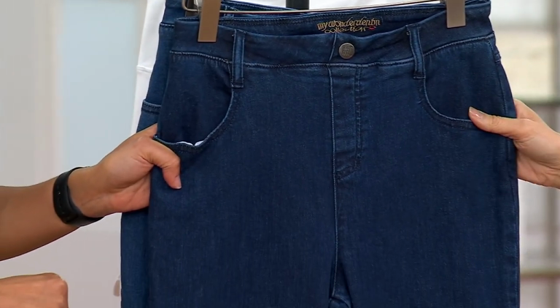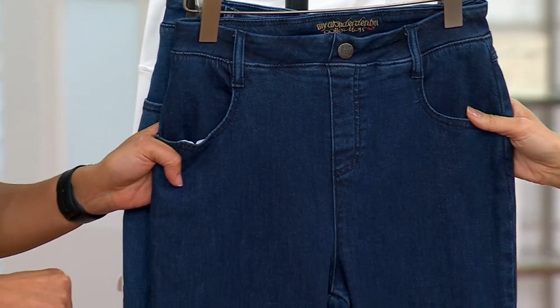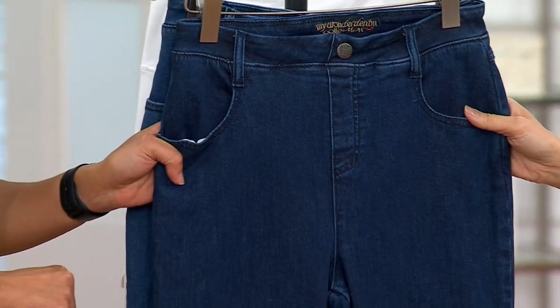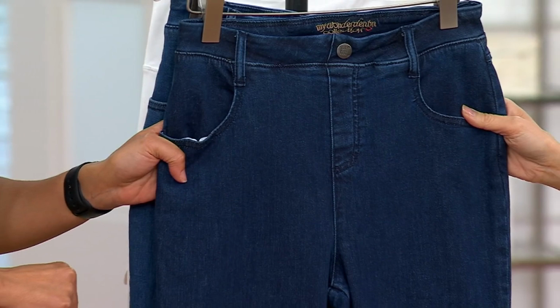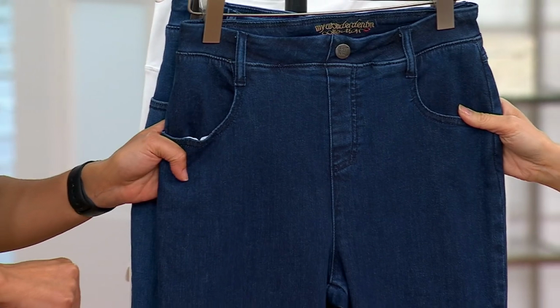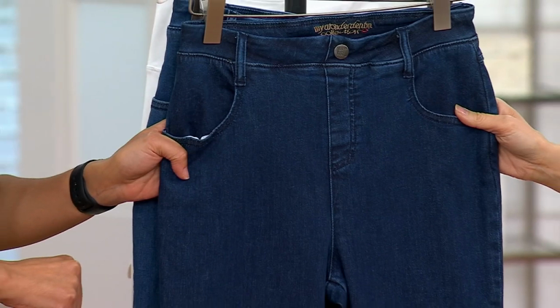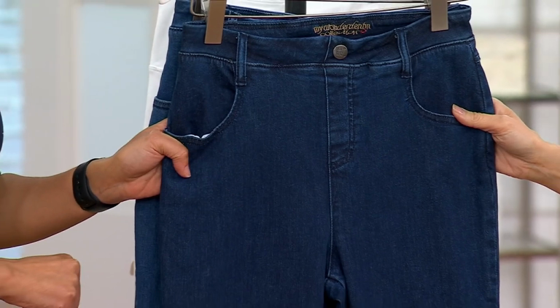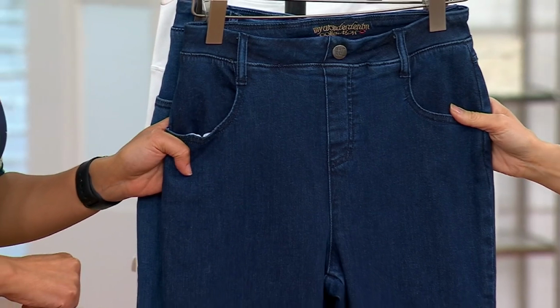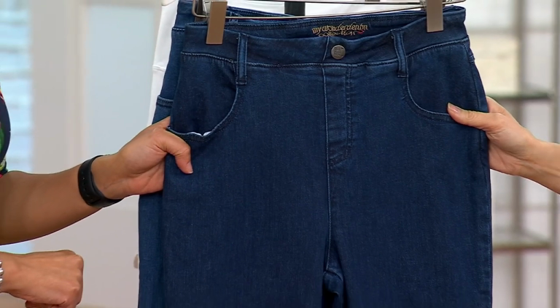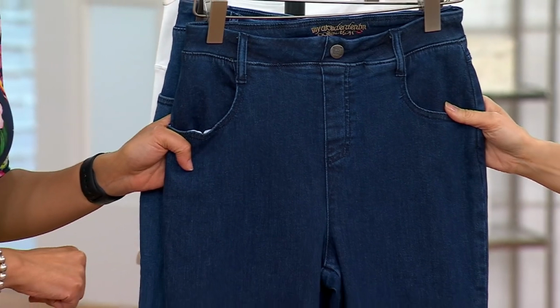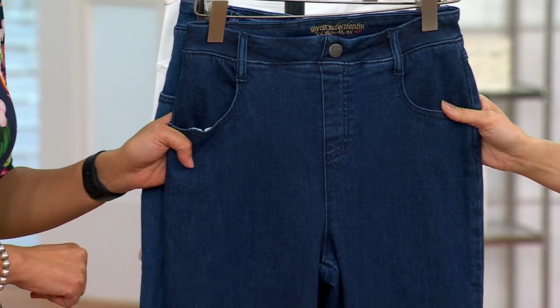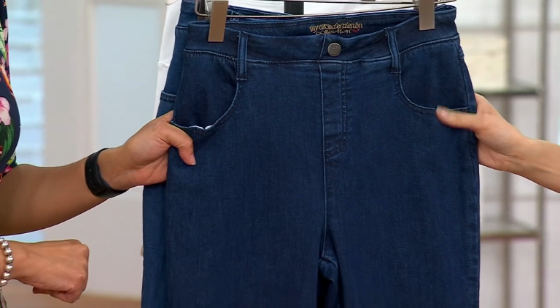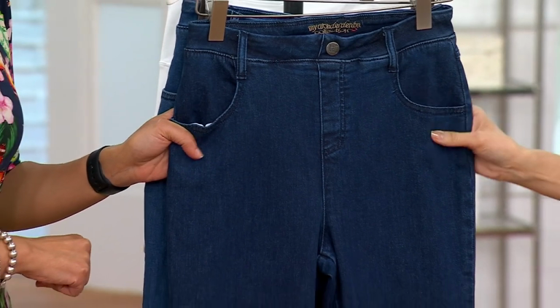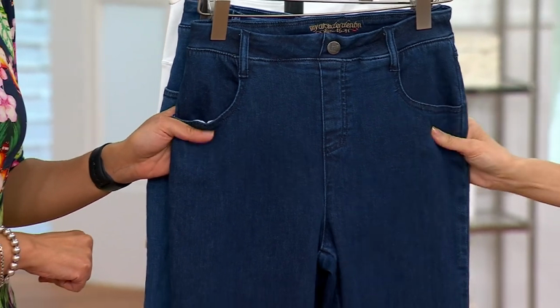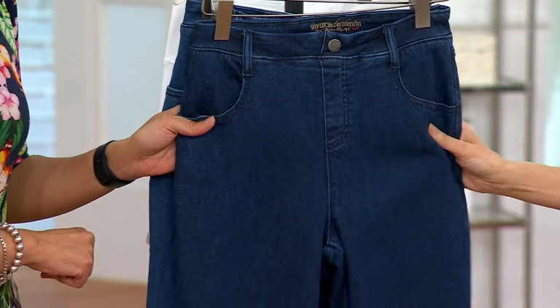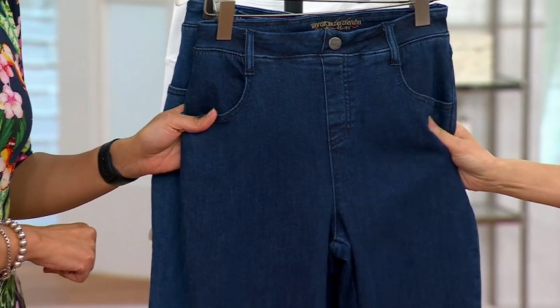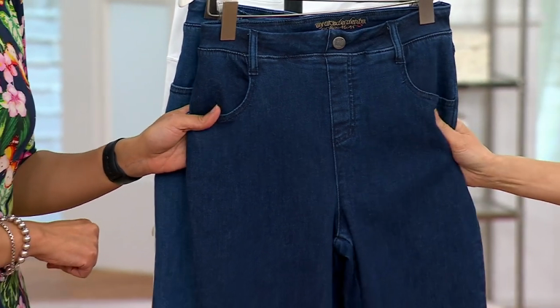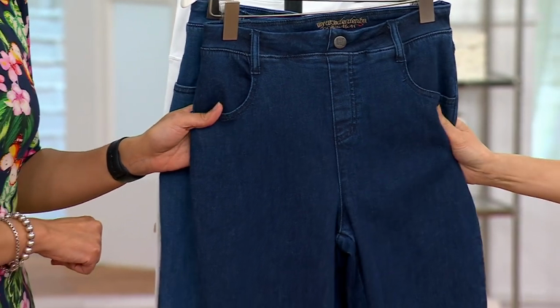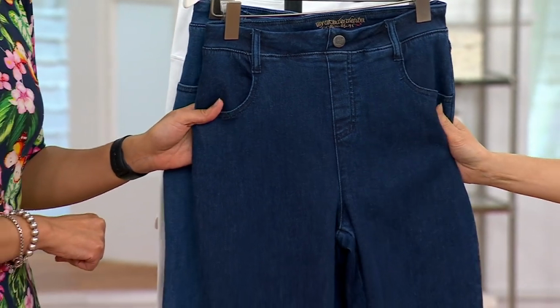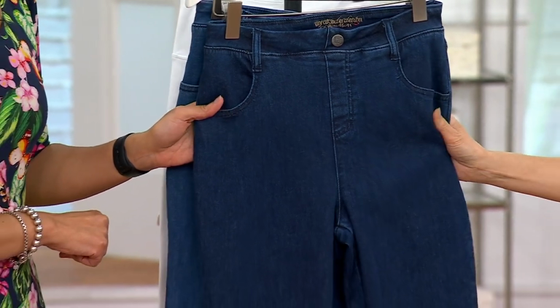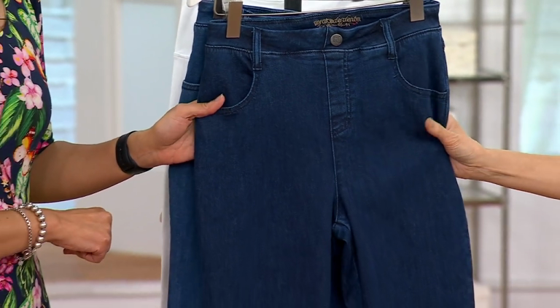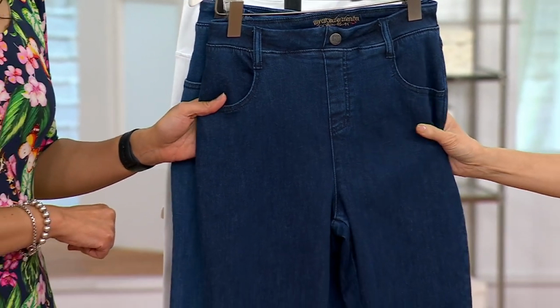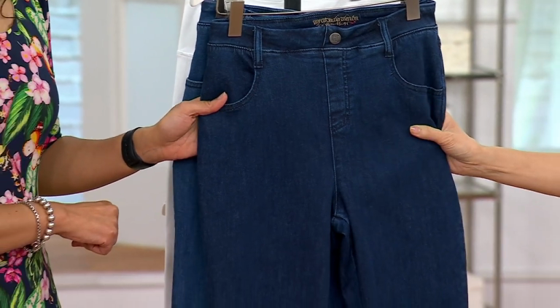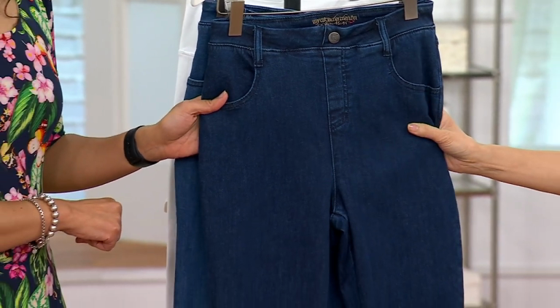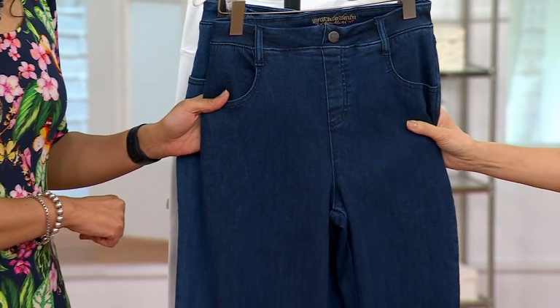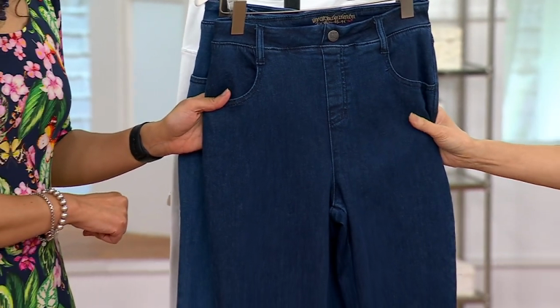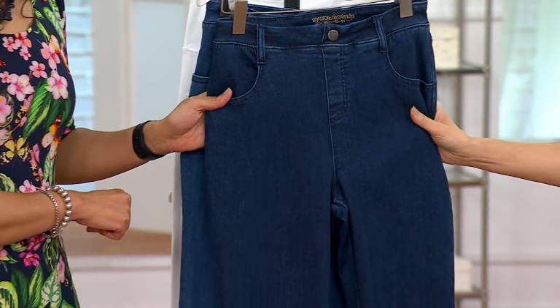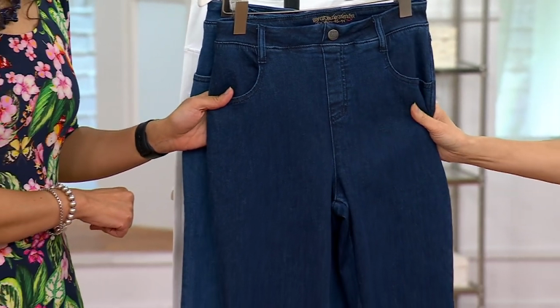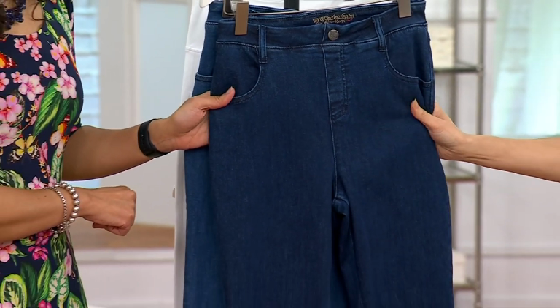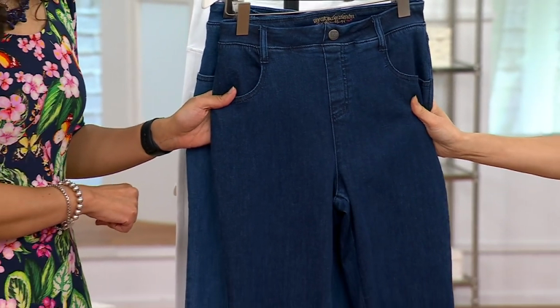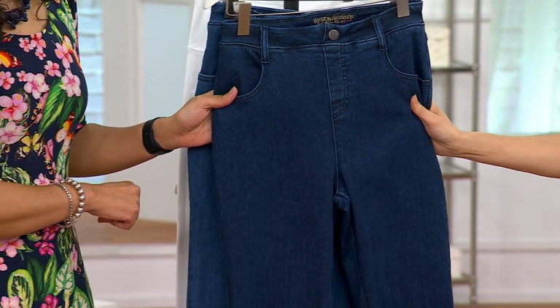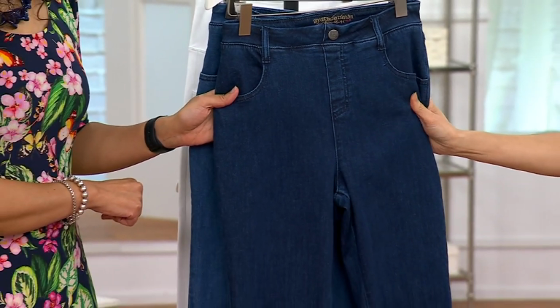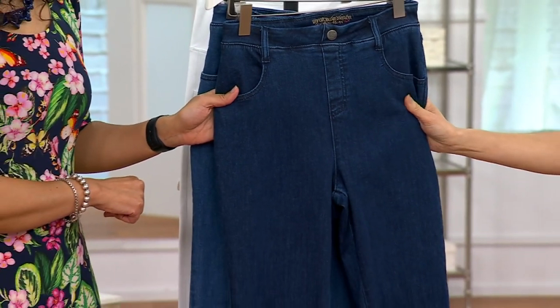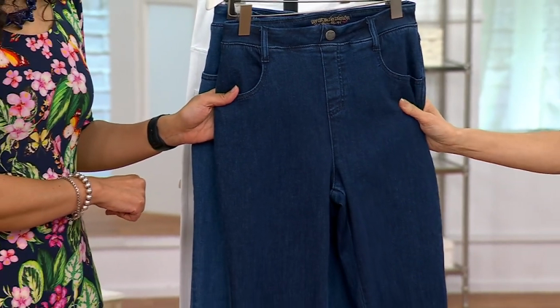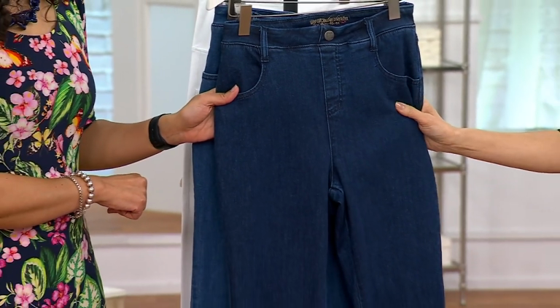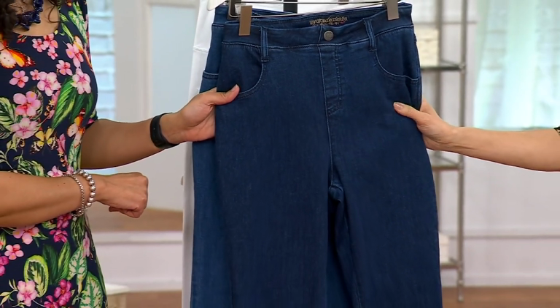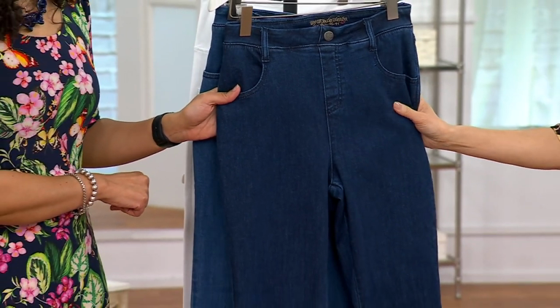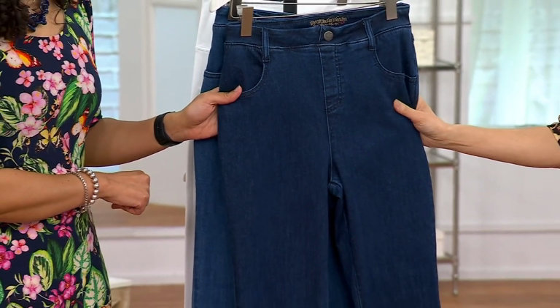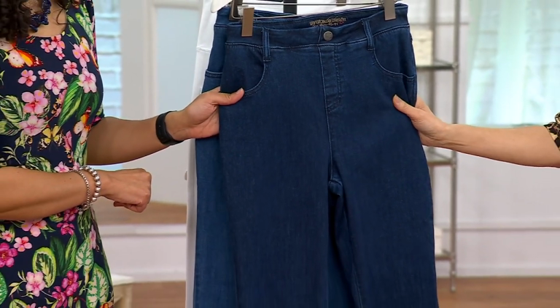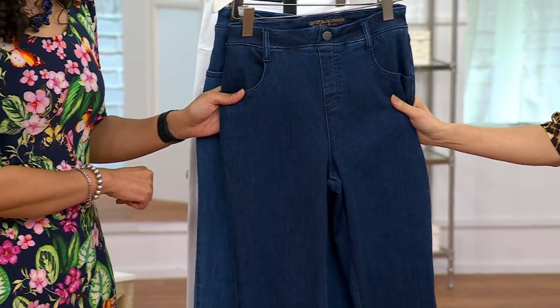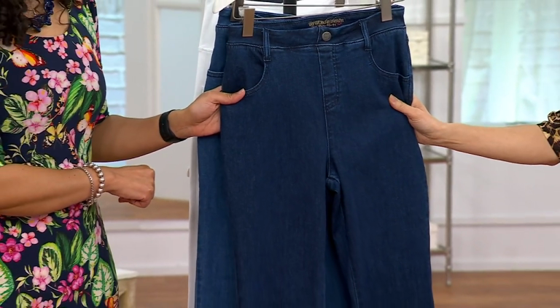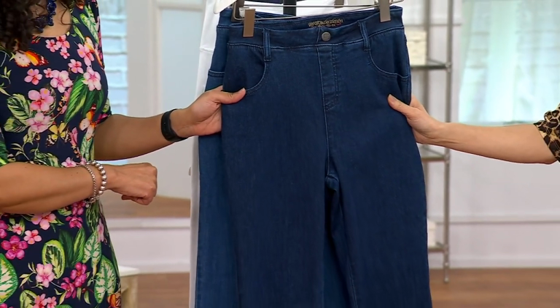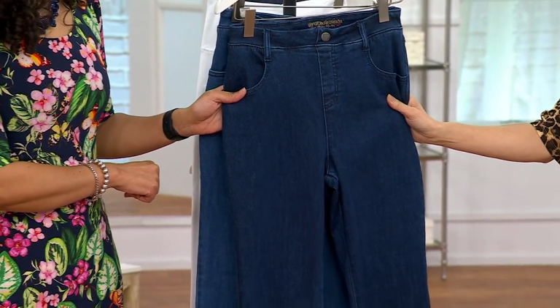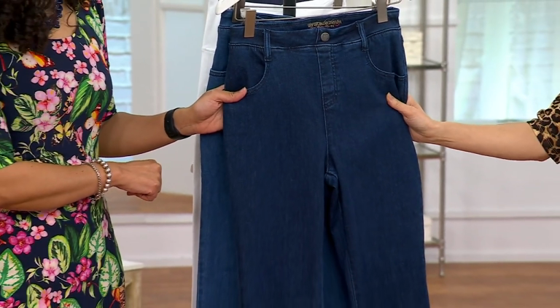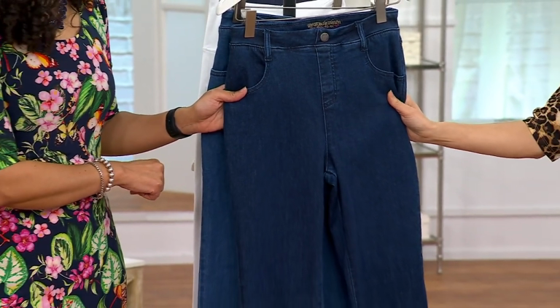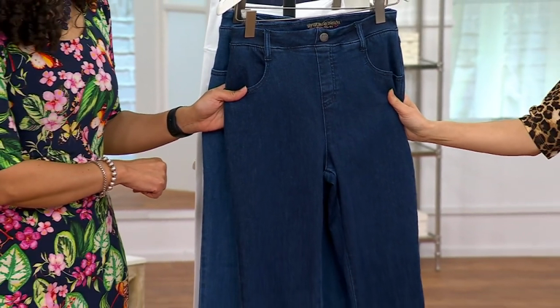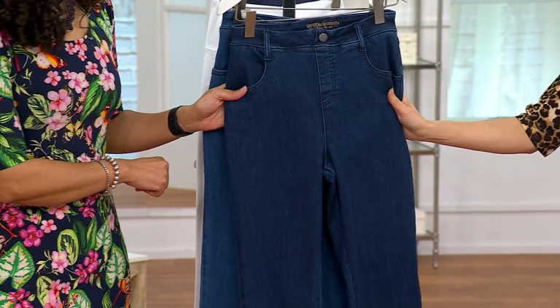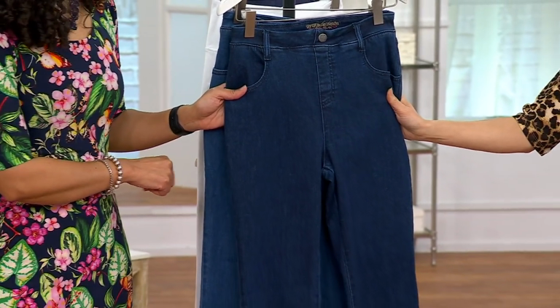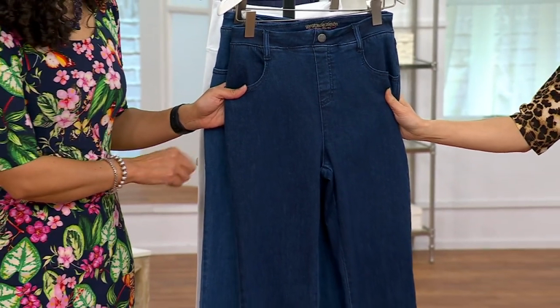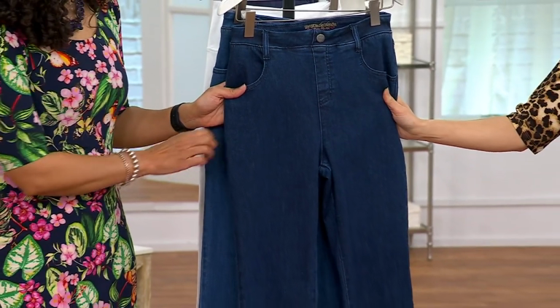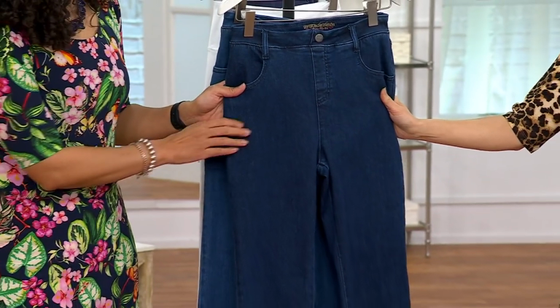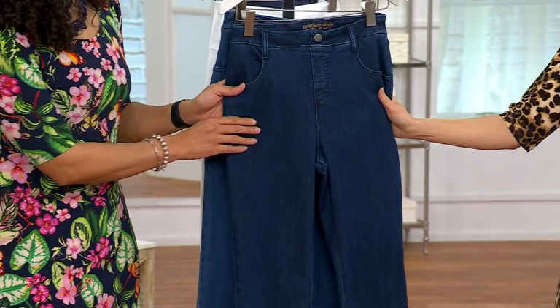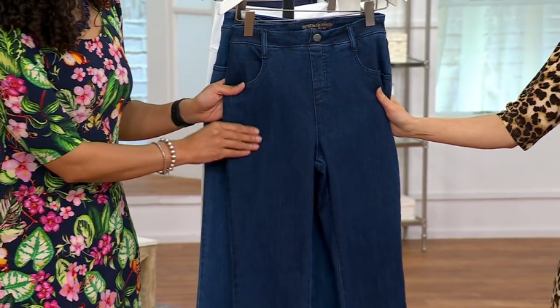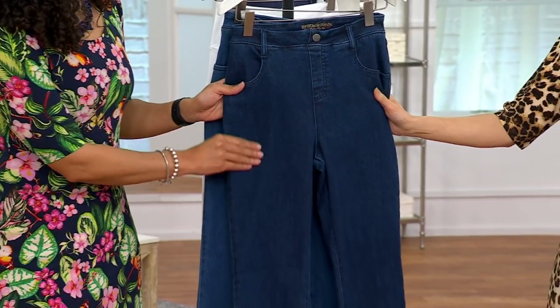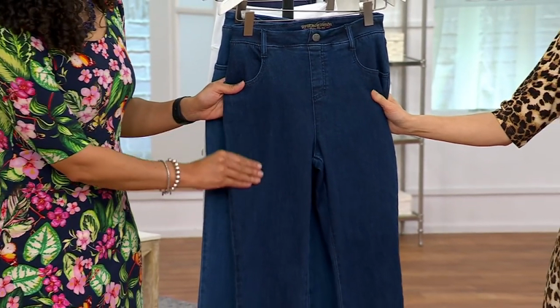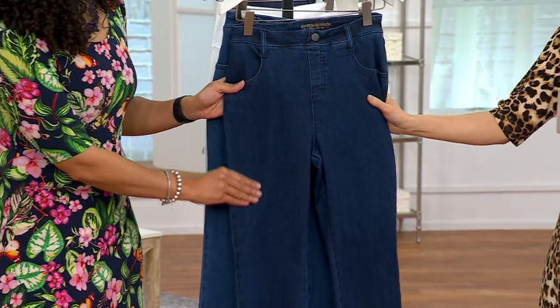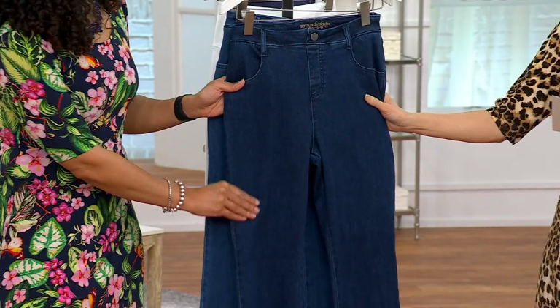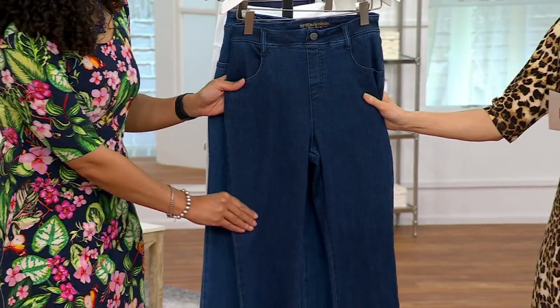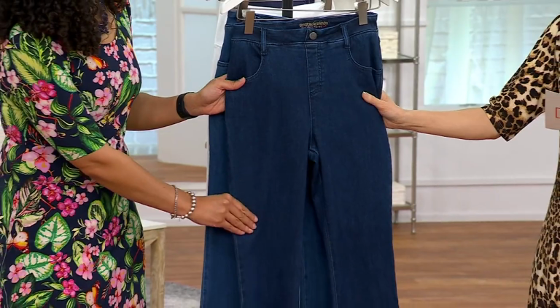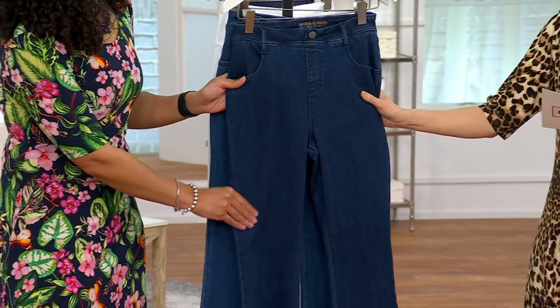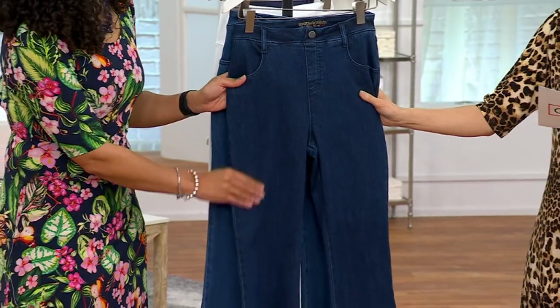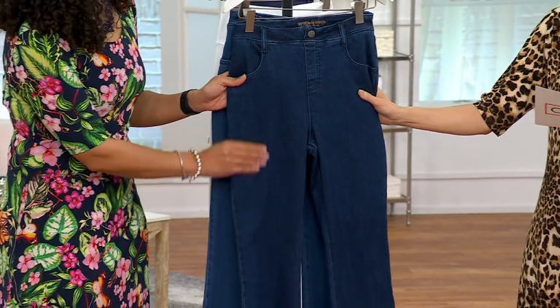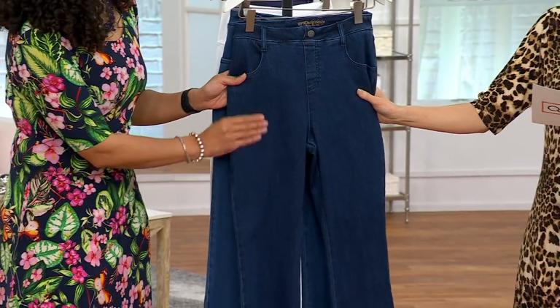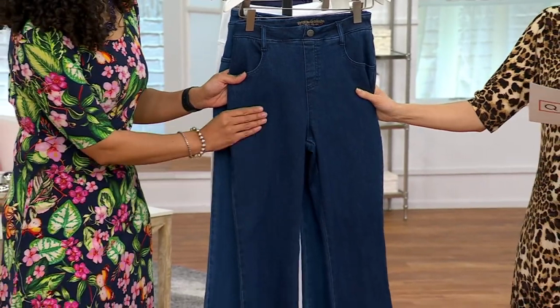67% cotton, 24% lyocell — lyocell is so soft — 7% poly, 2% spandex.